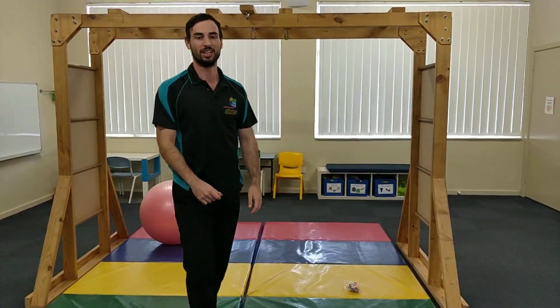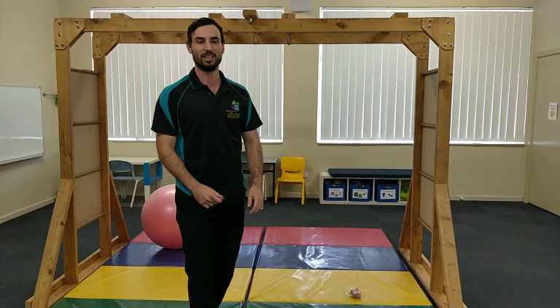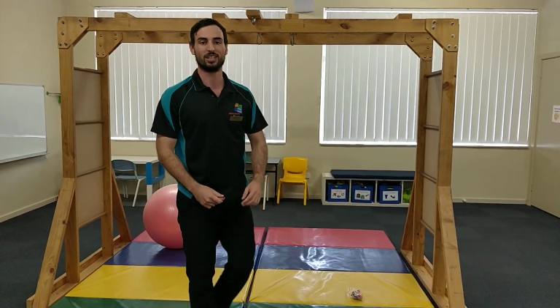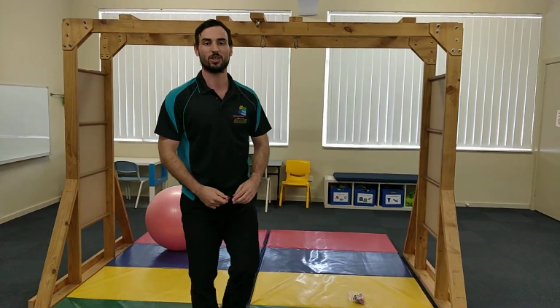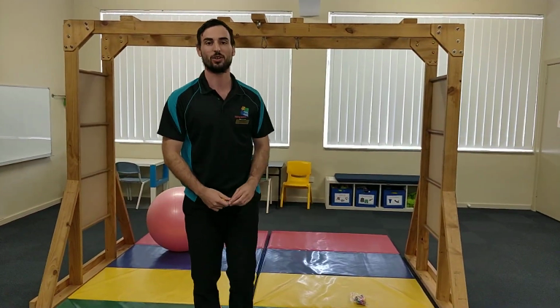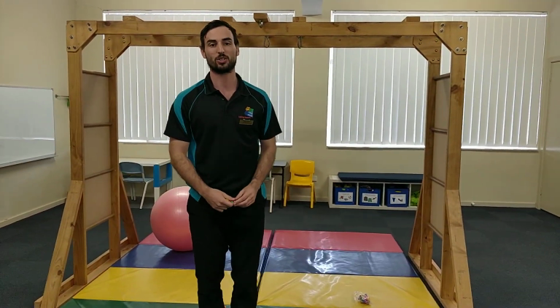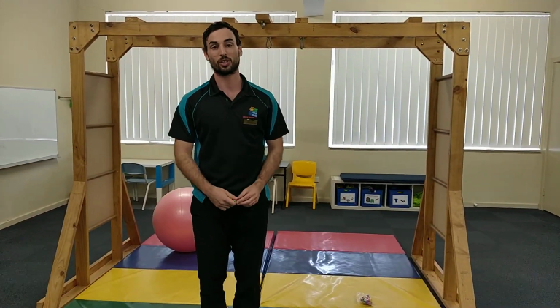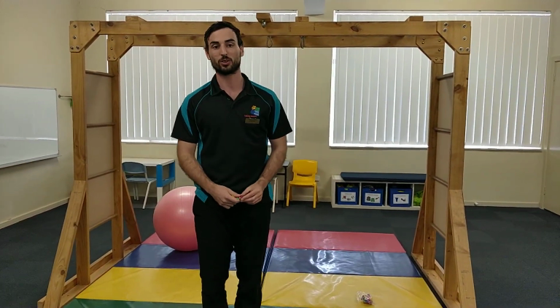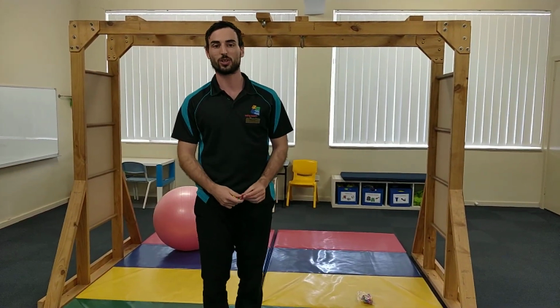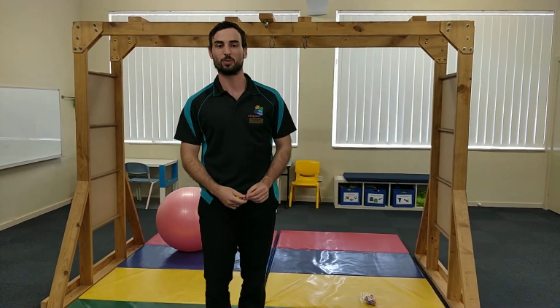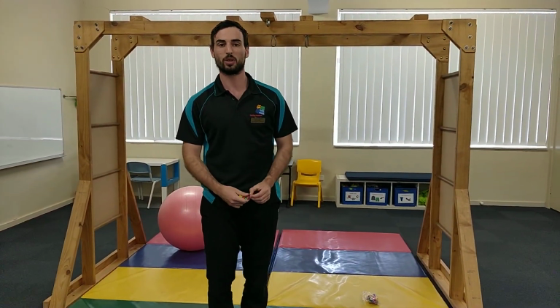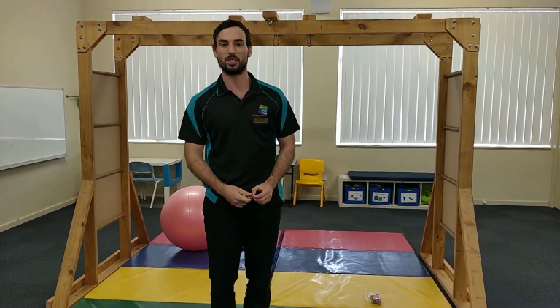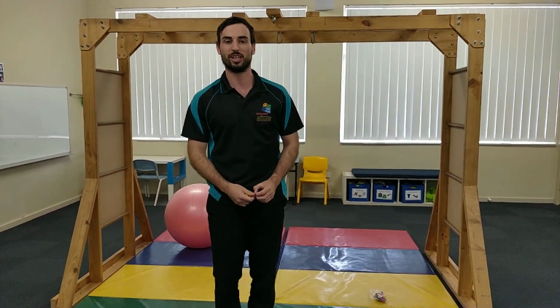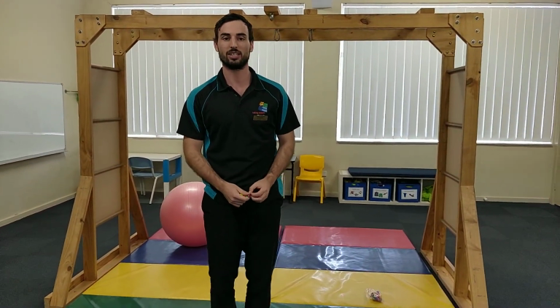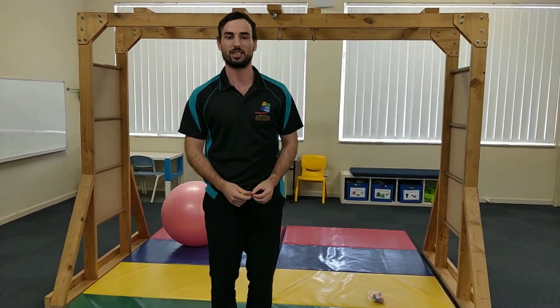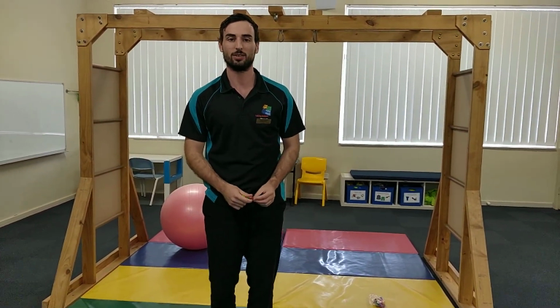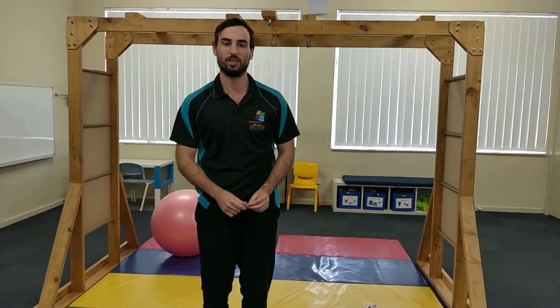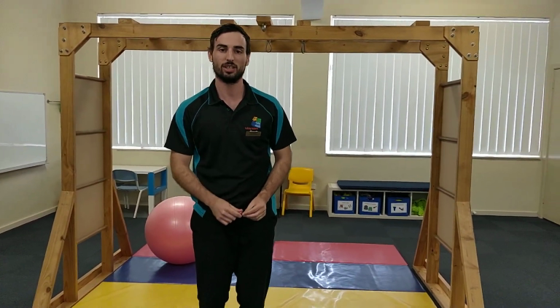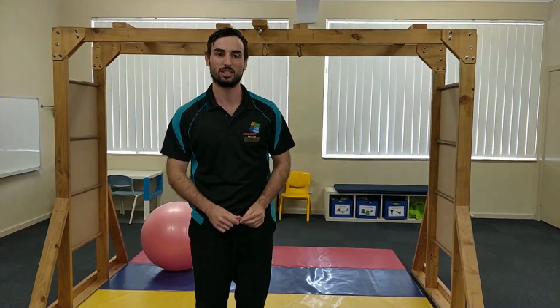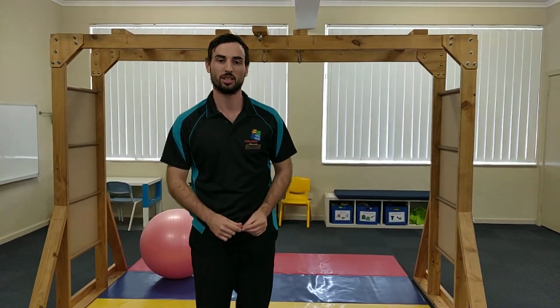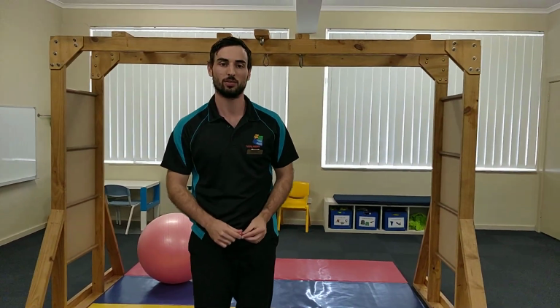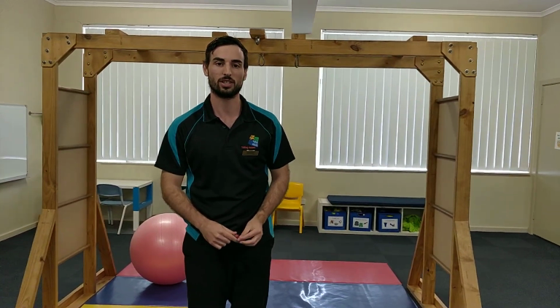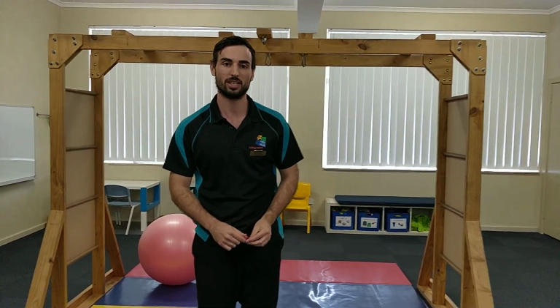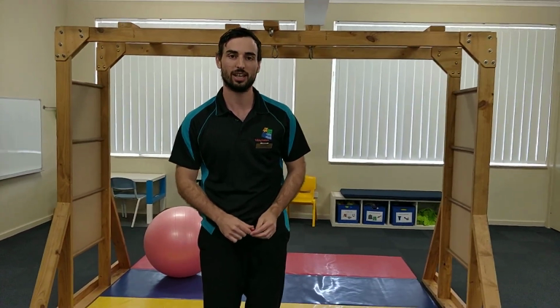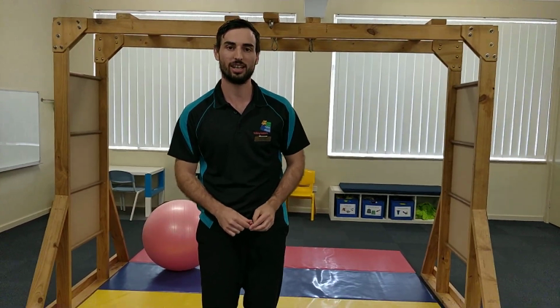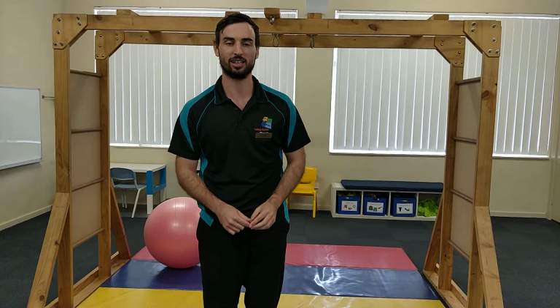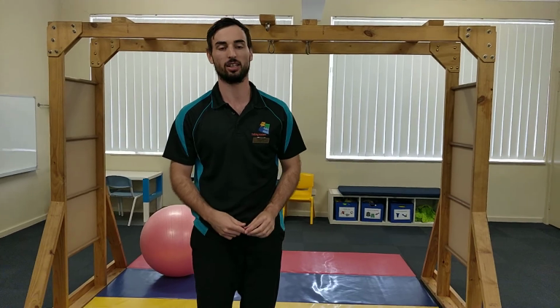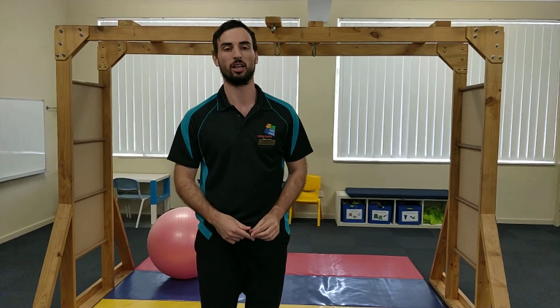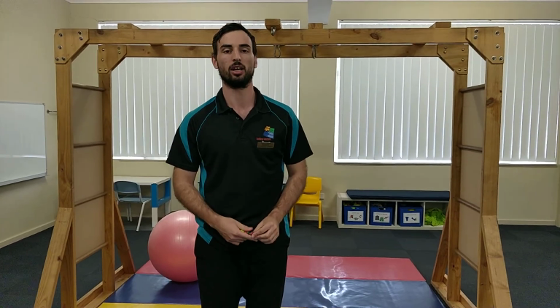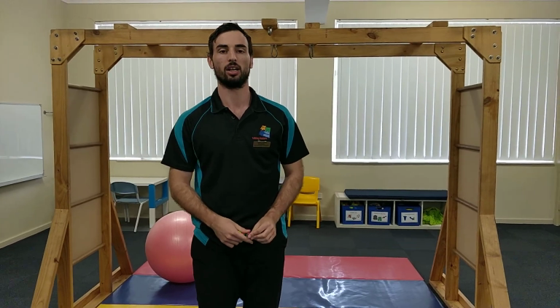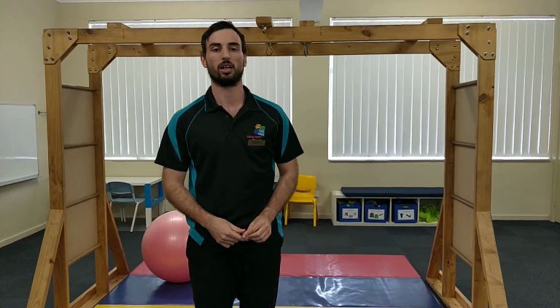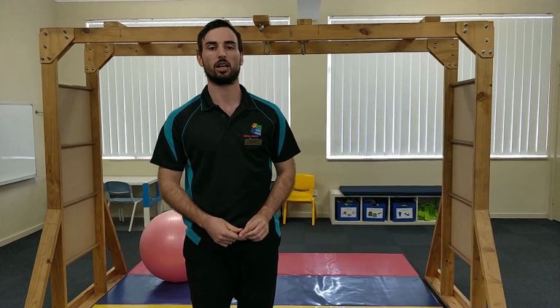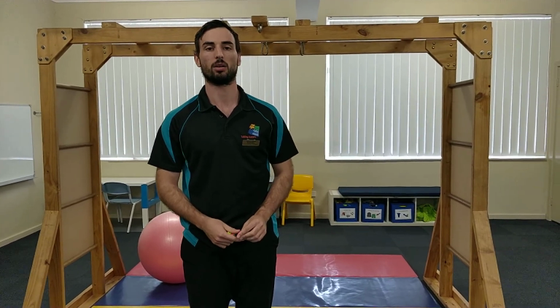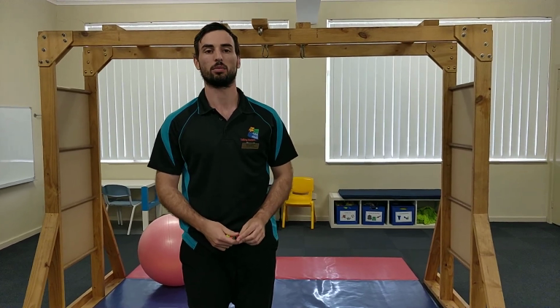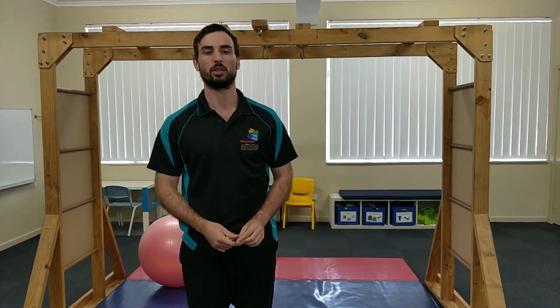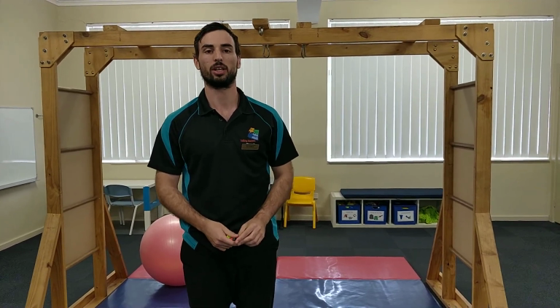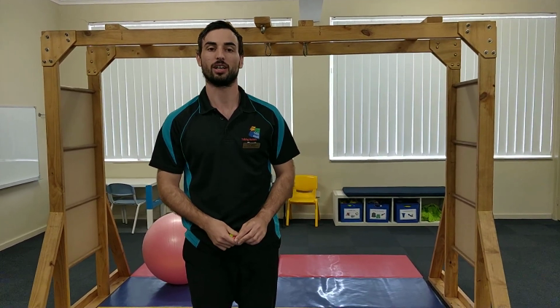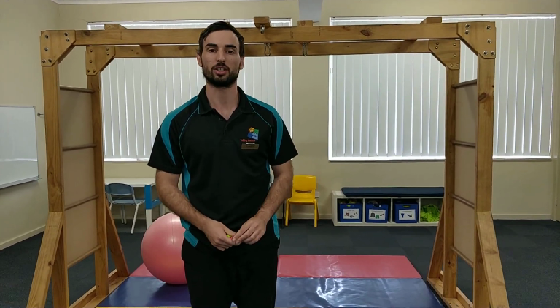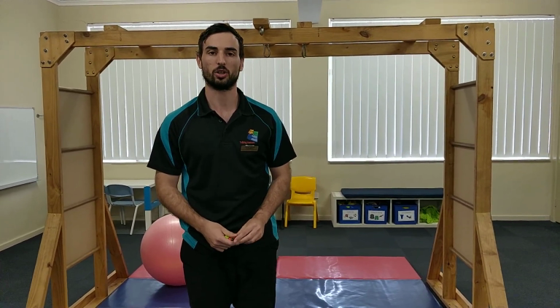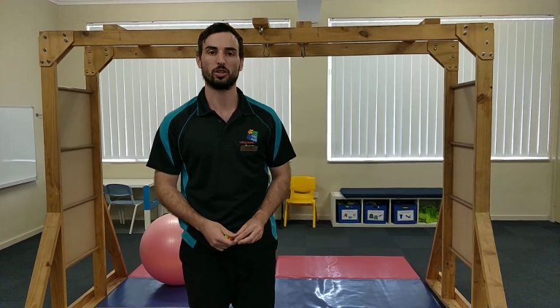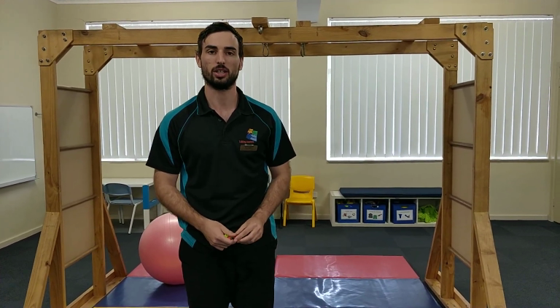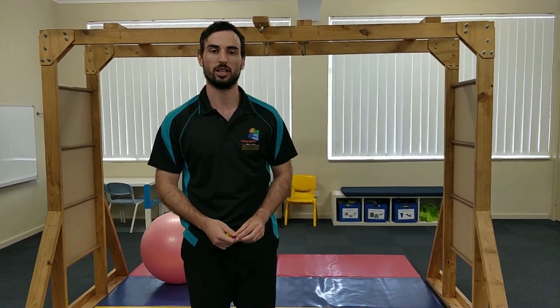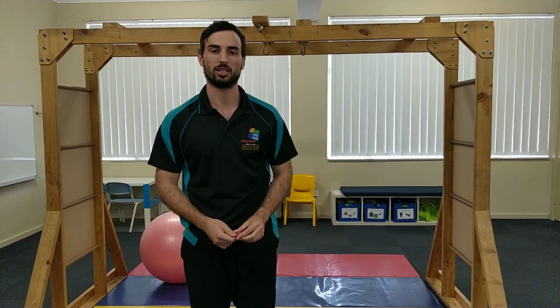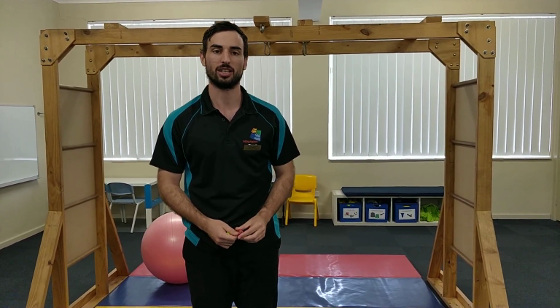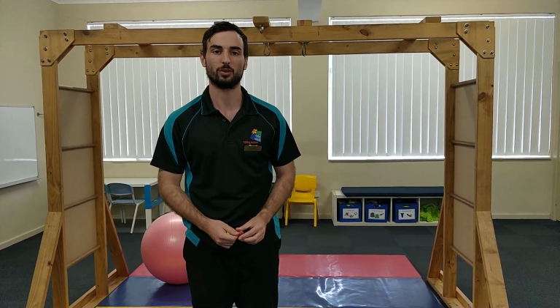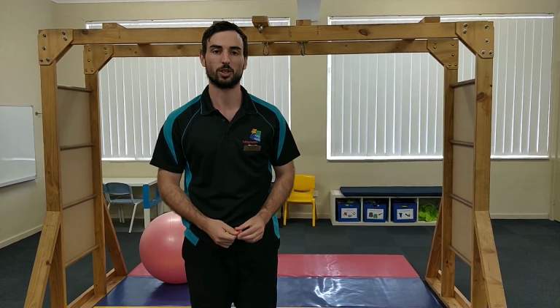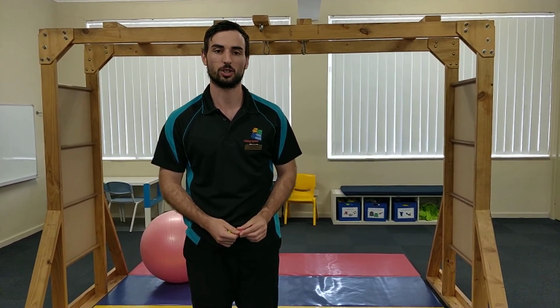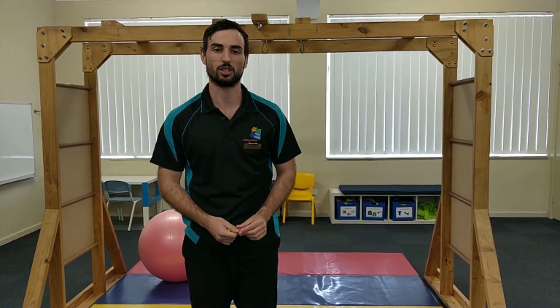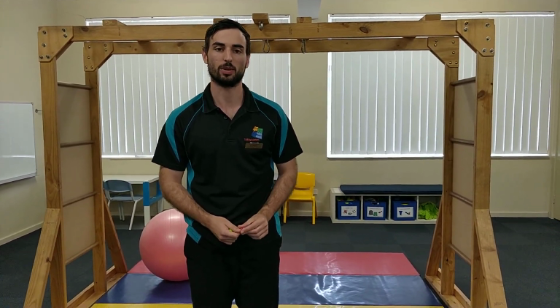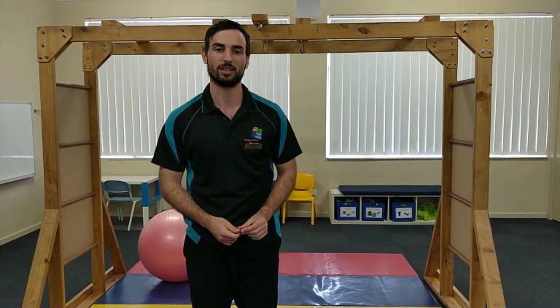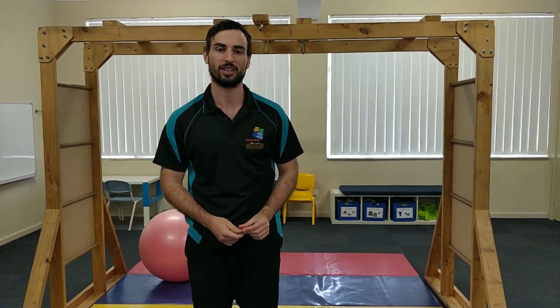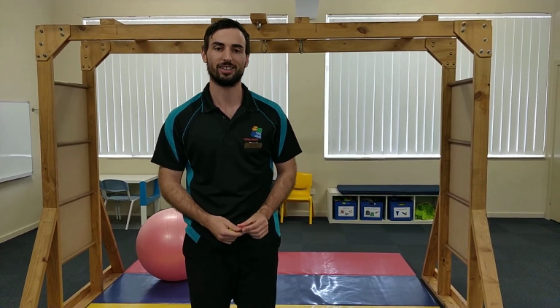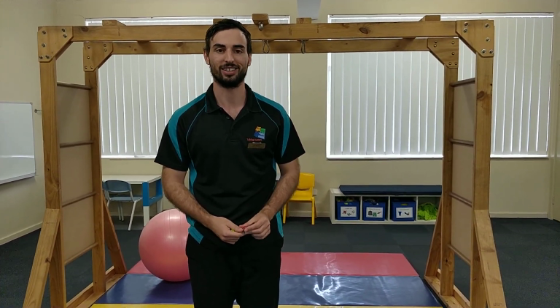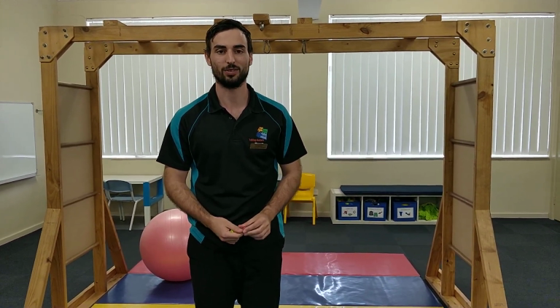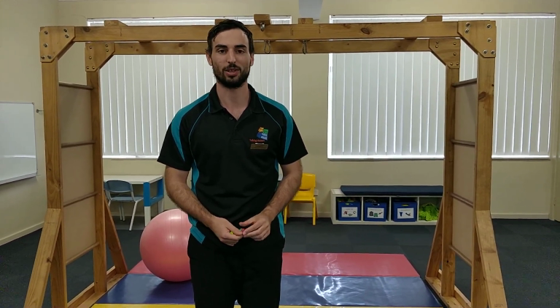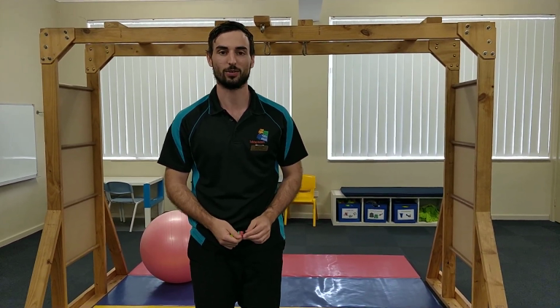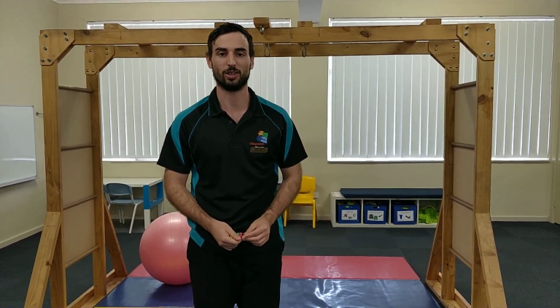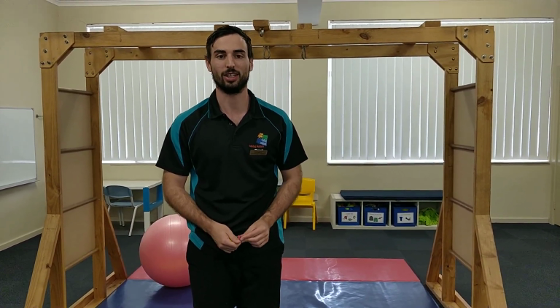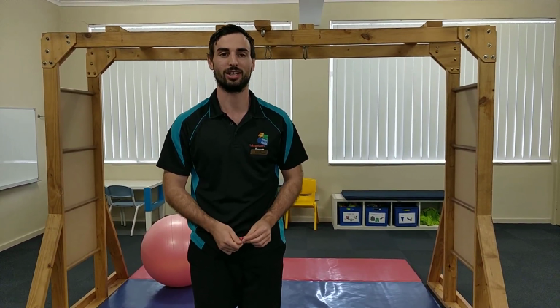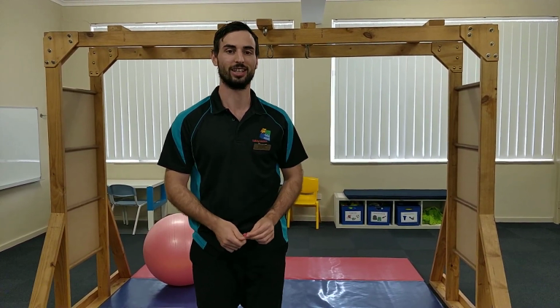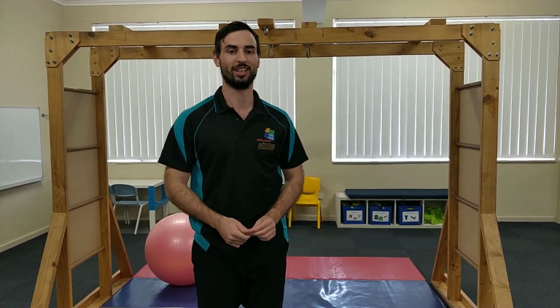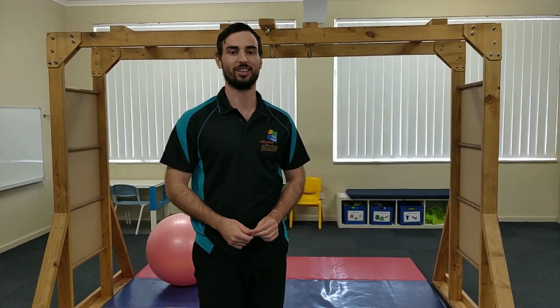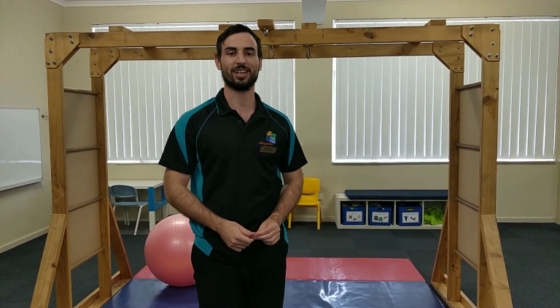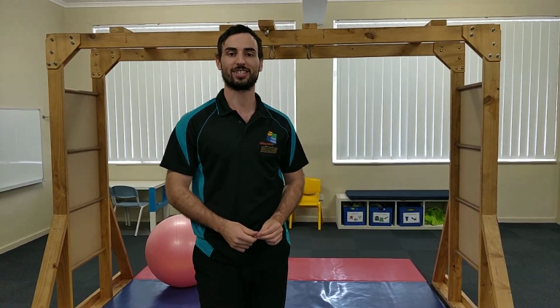So those are the gross motor stickies activities for today. You can ask your OT any questions about that if you have any. Thanks.